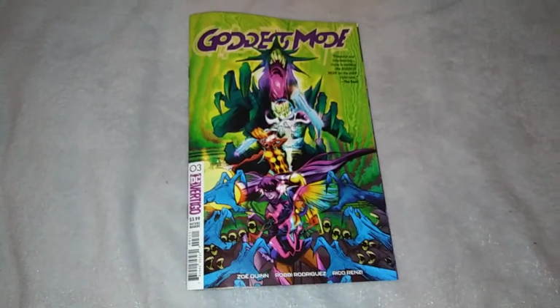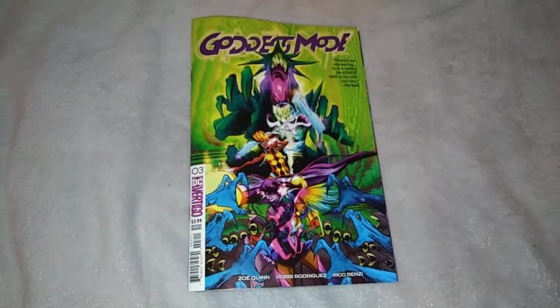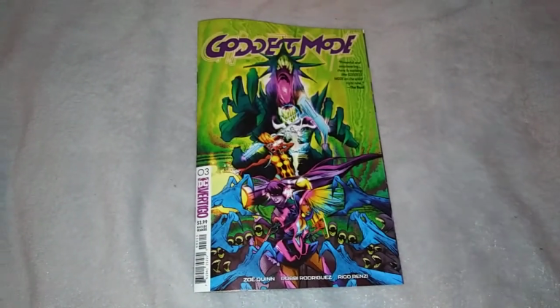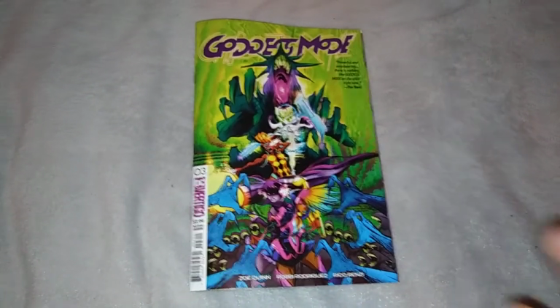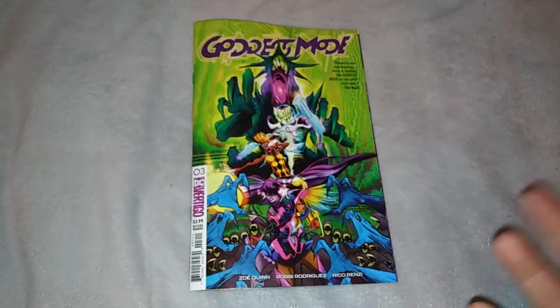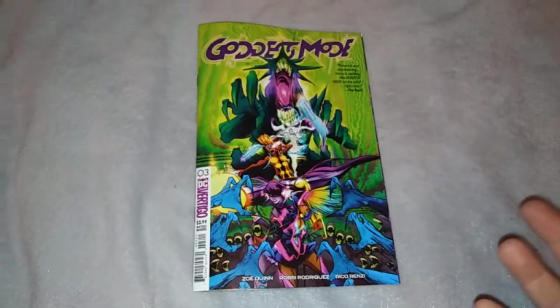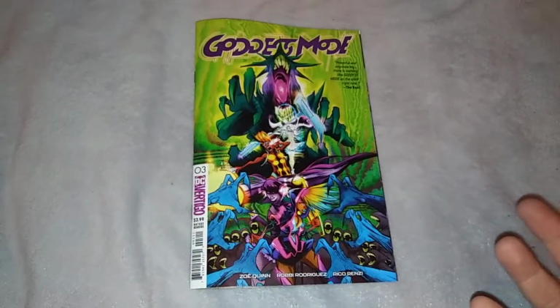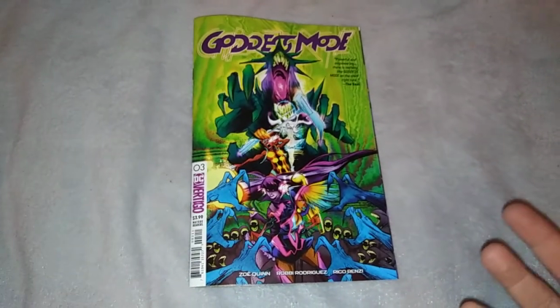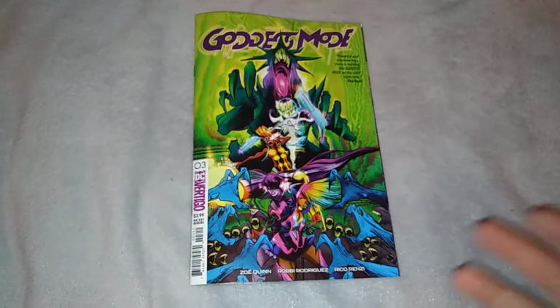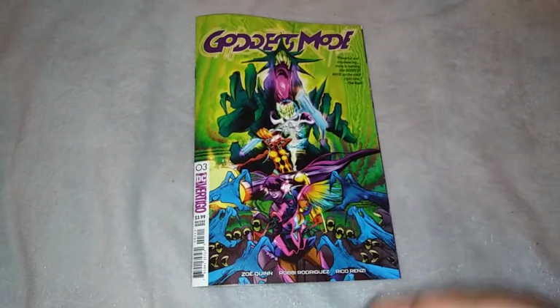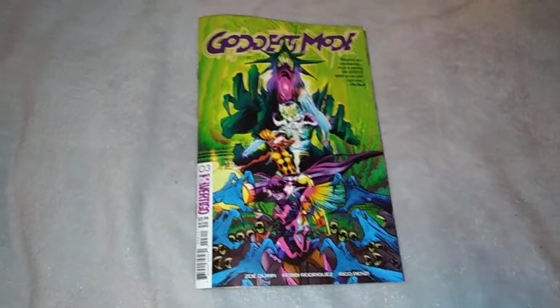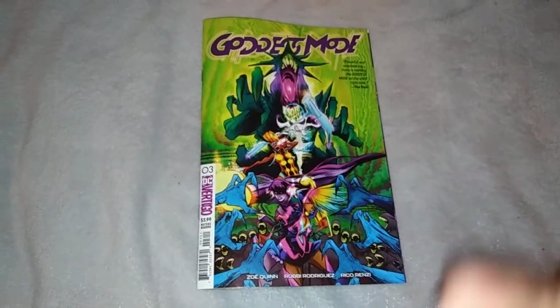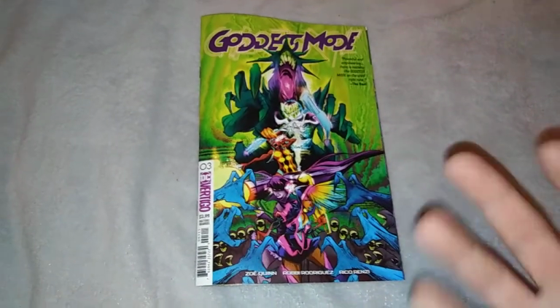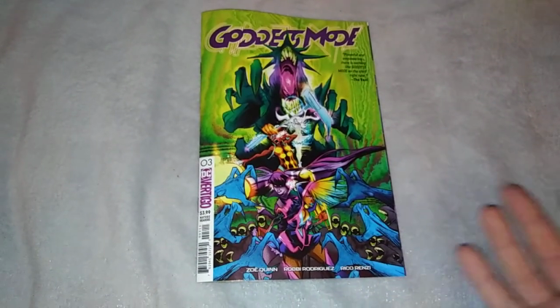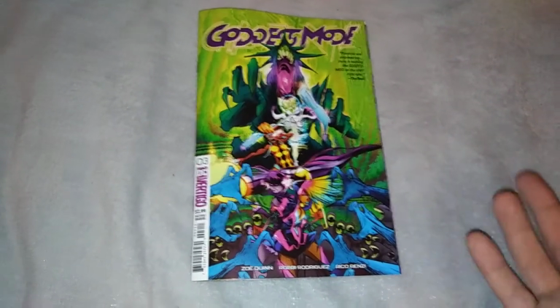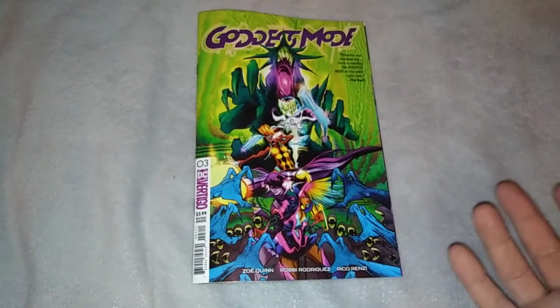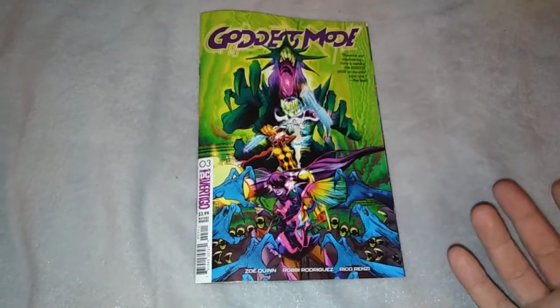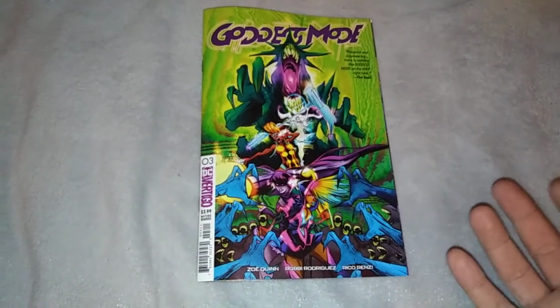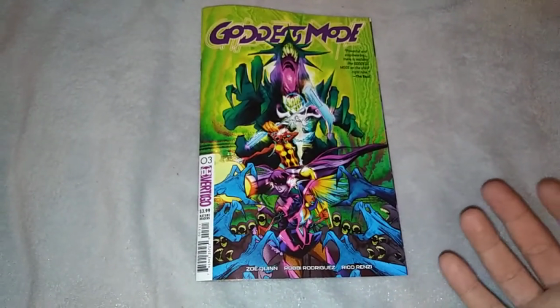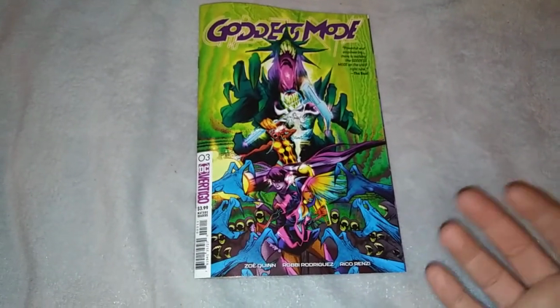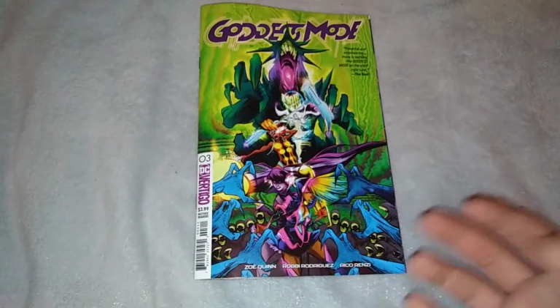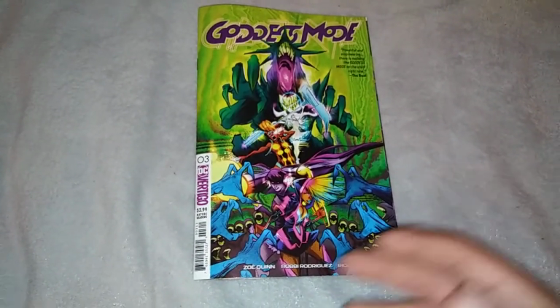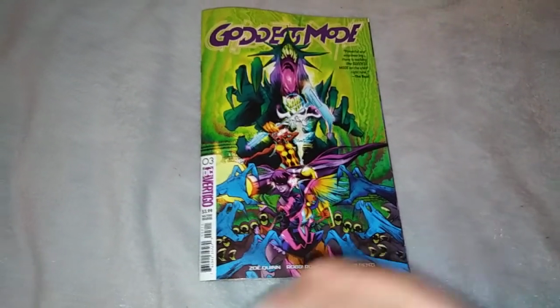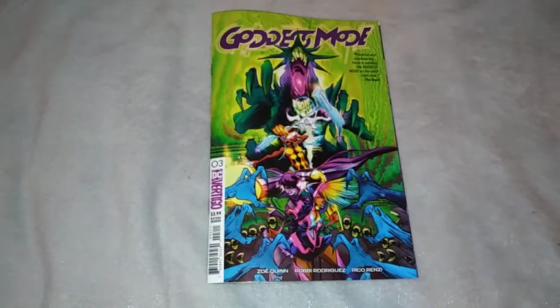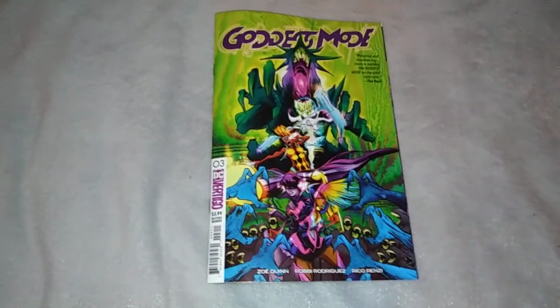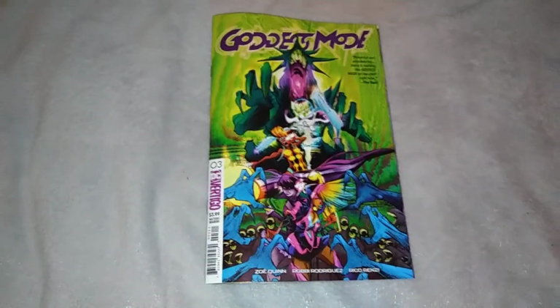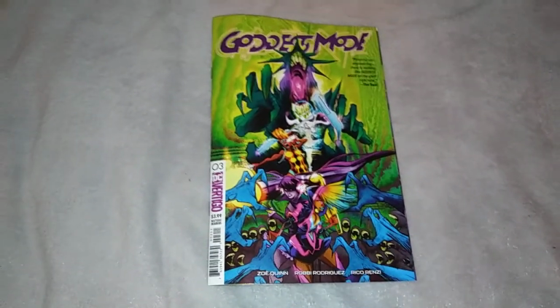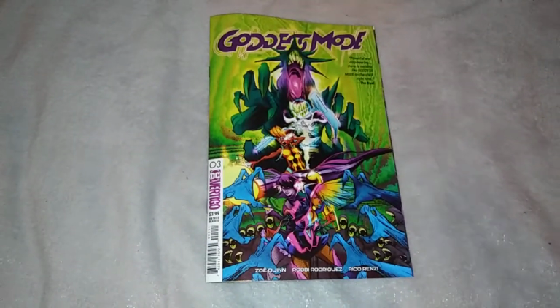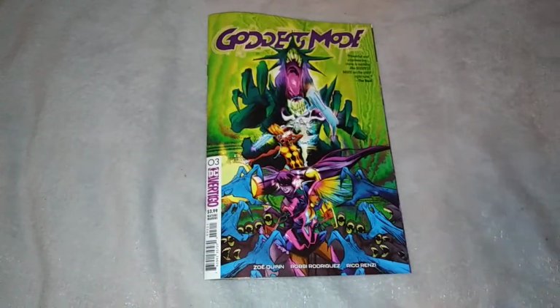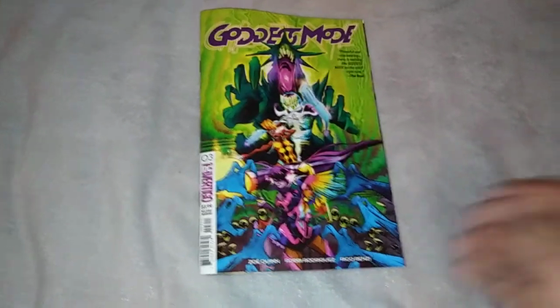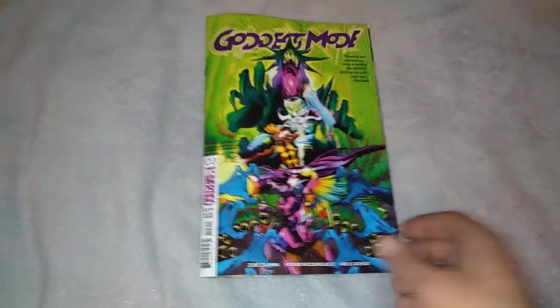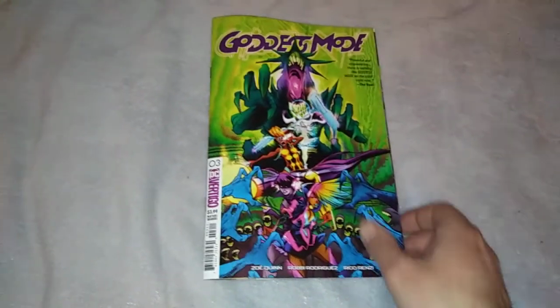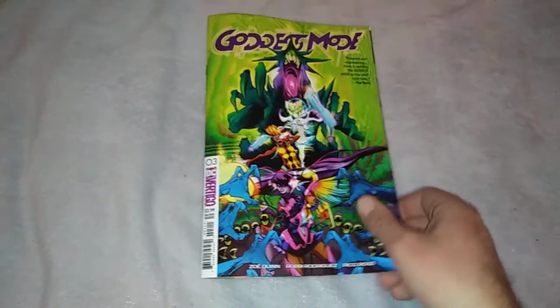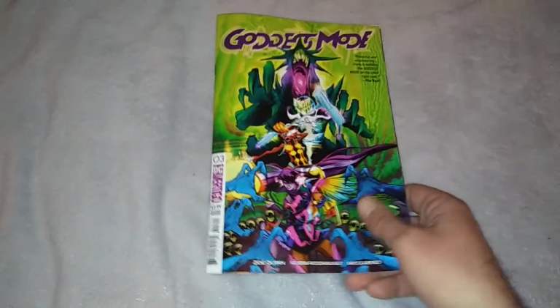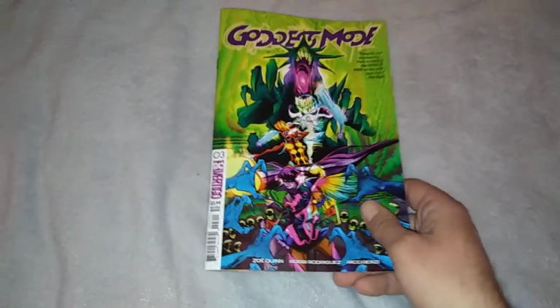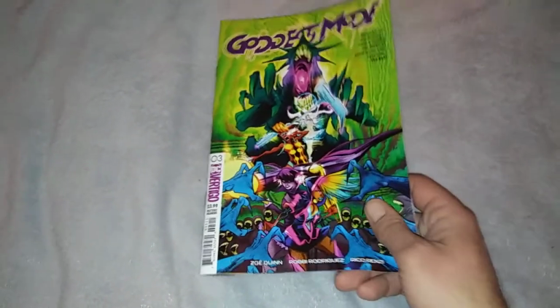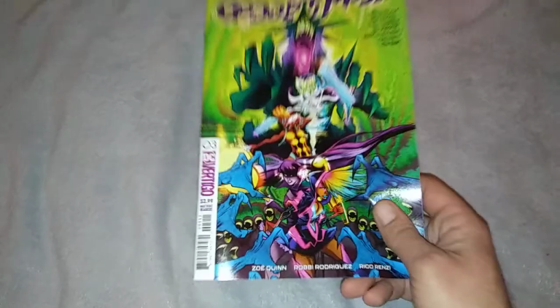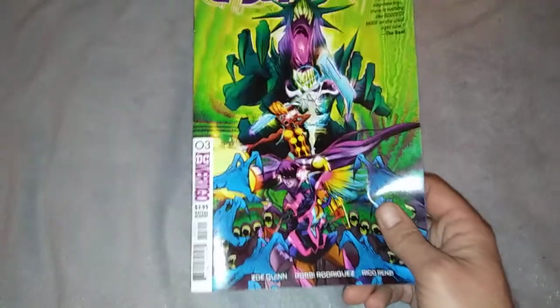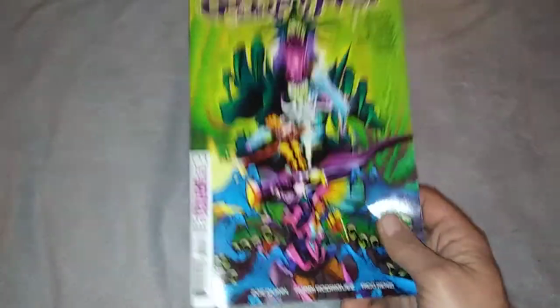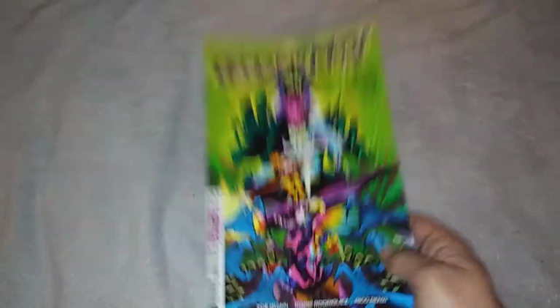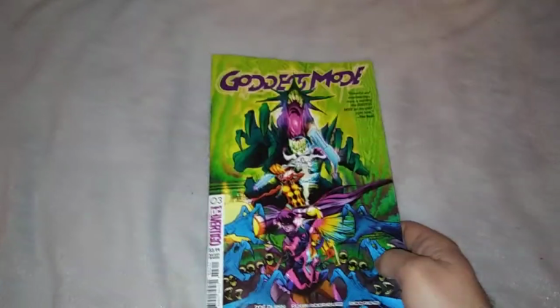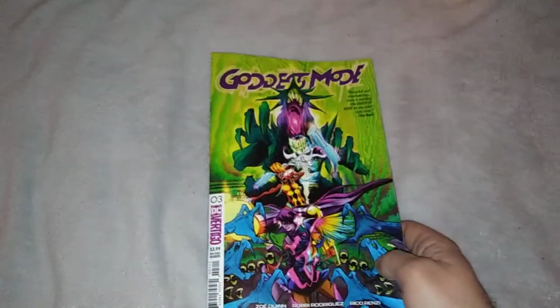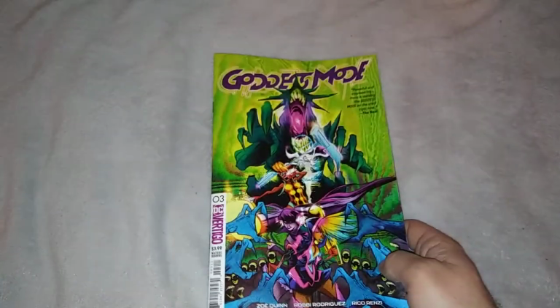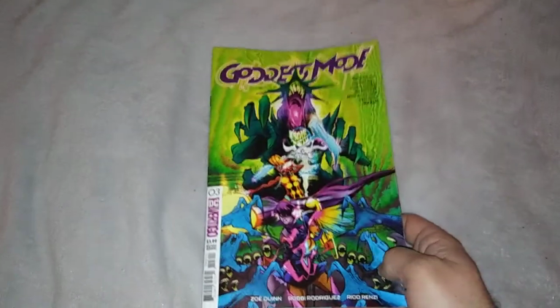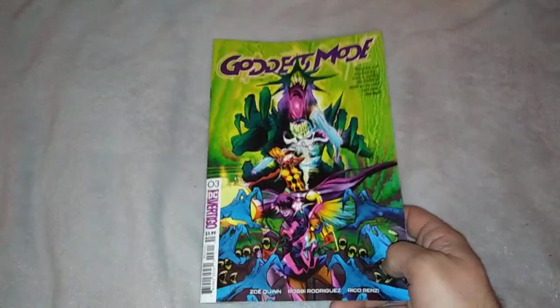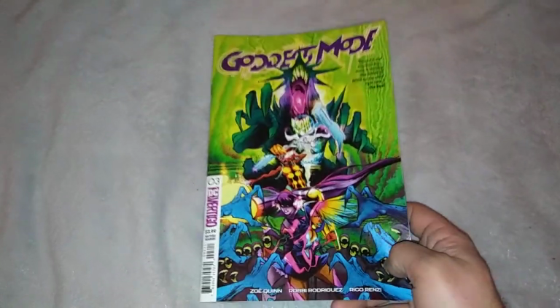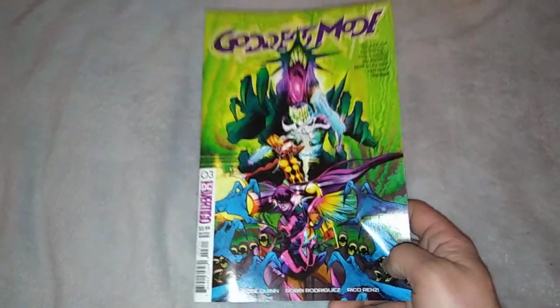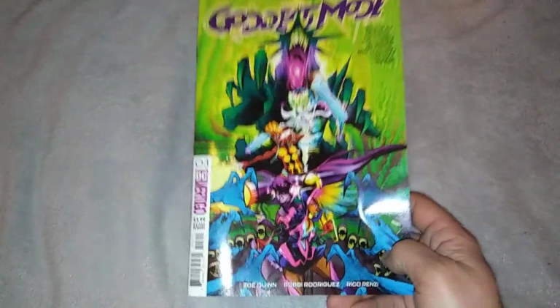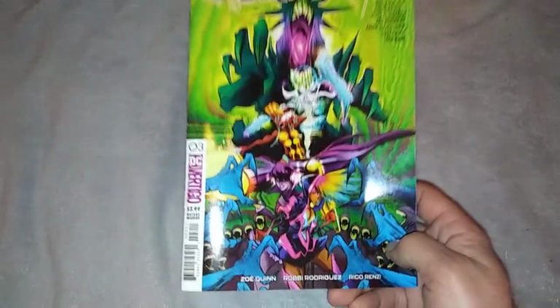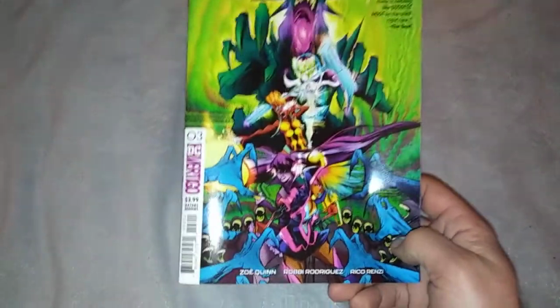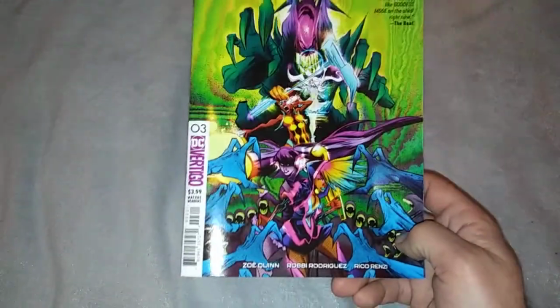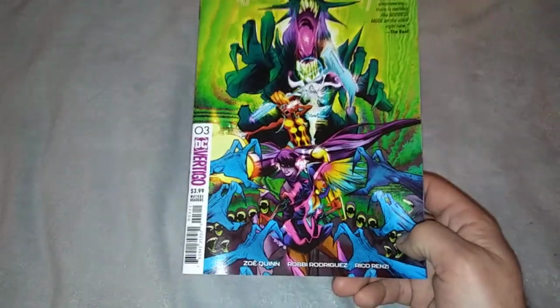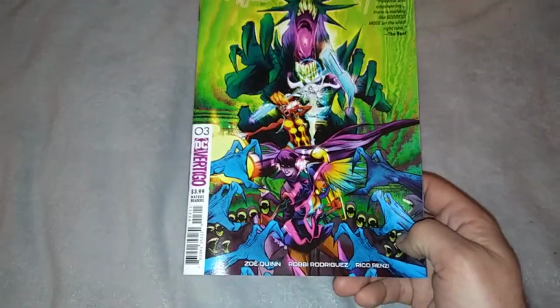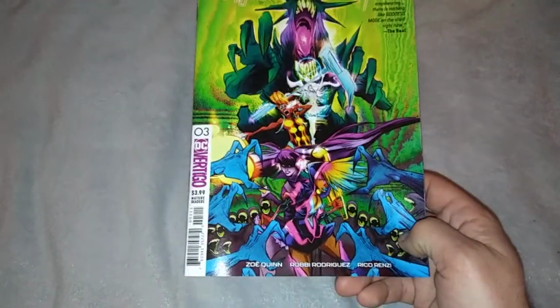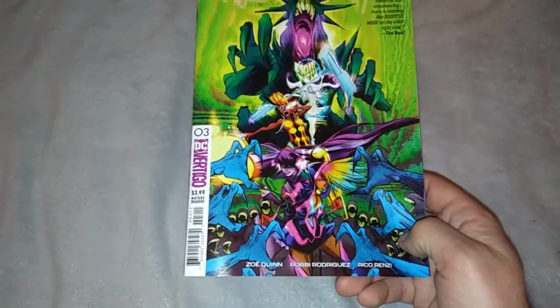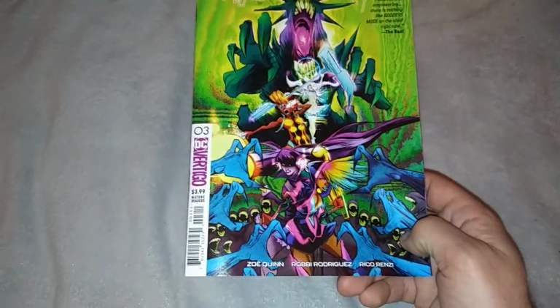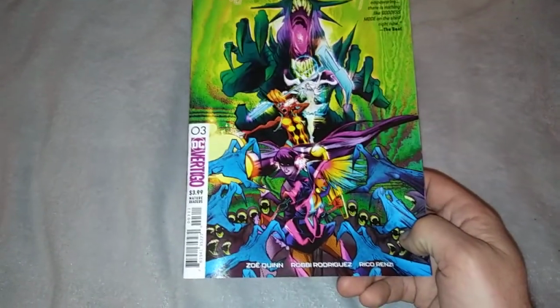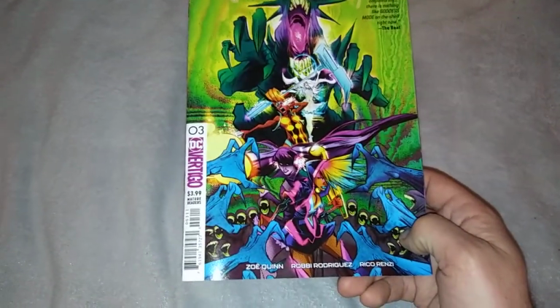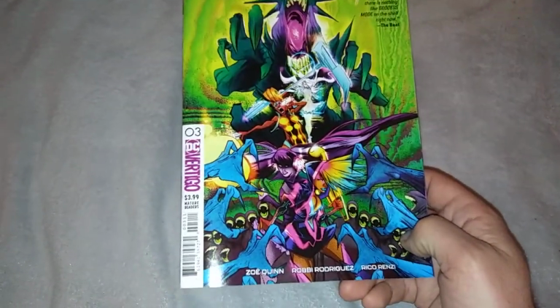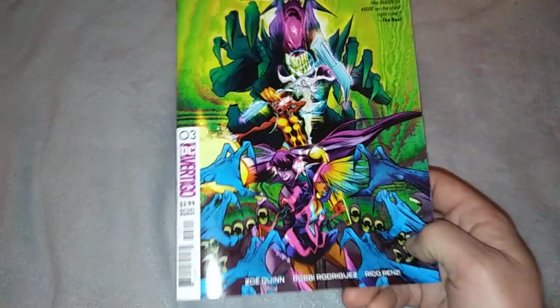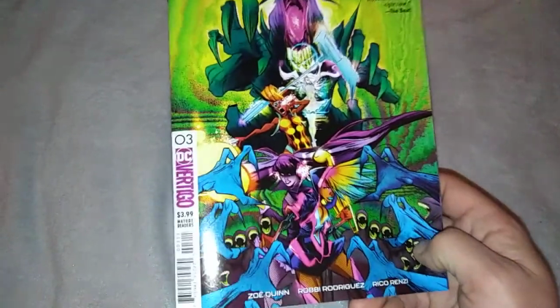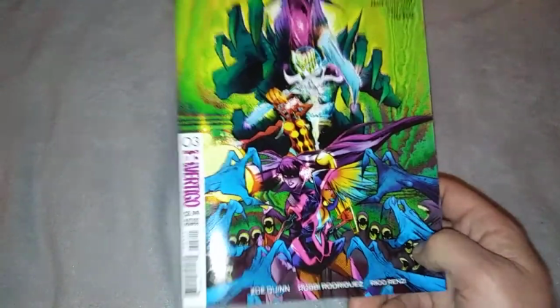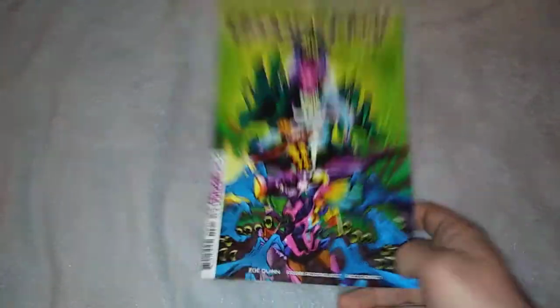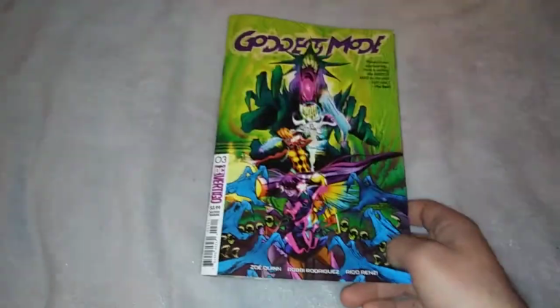Hello, and welcome to Refuse. As always, I'm Blue Noir, and here we have Goddess Mode, number three.